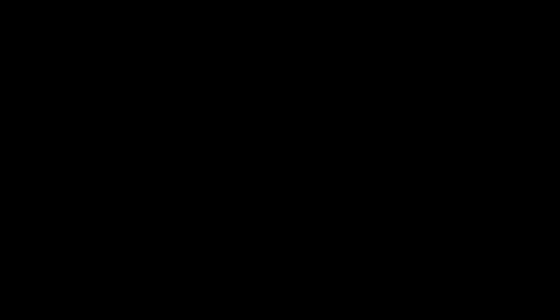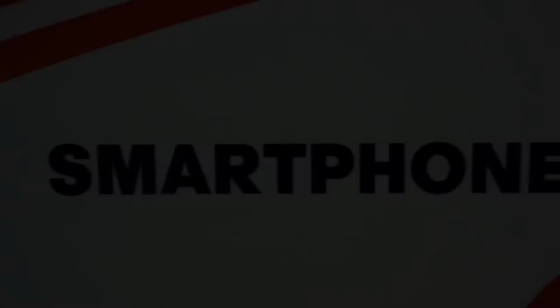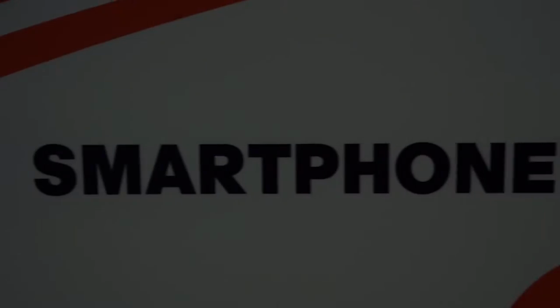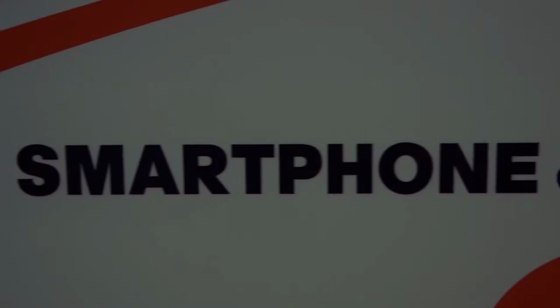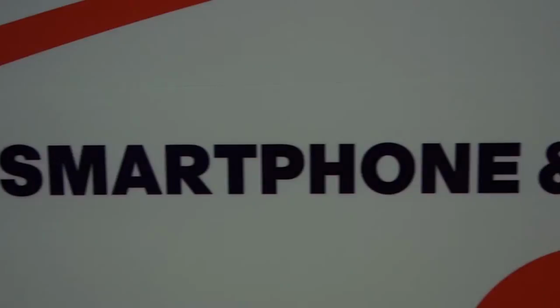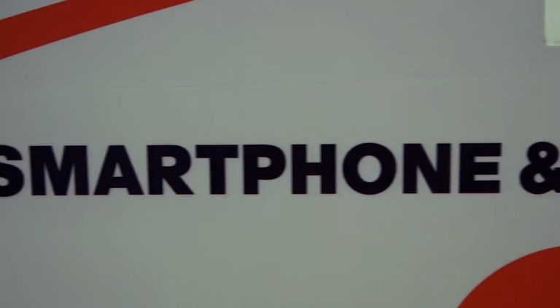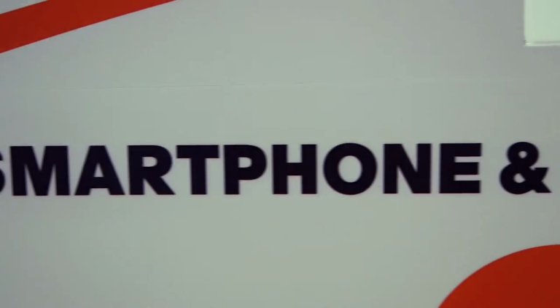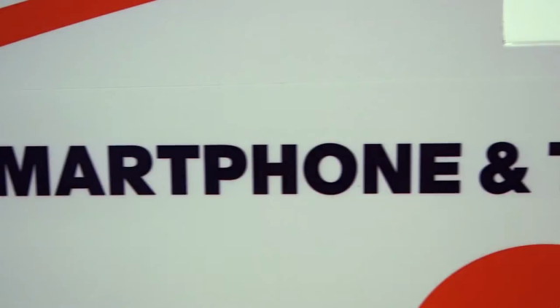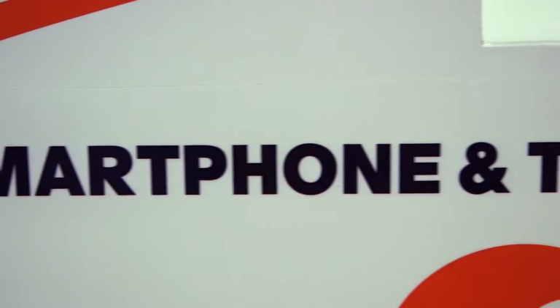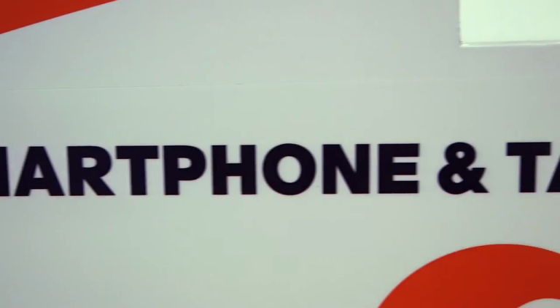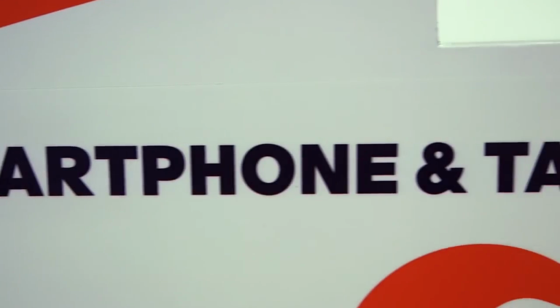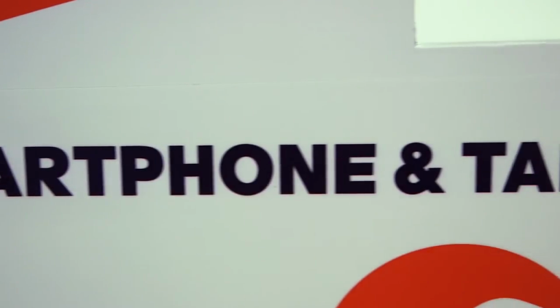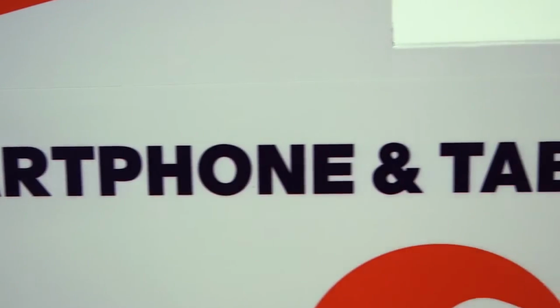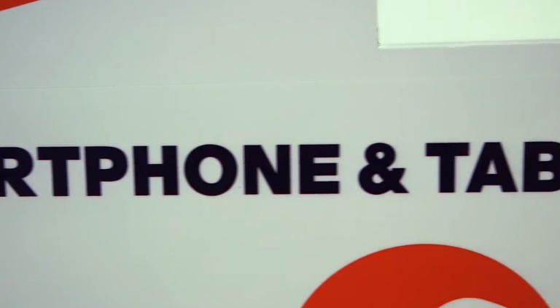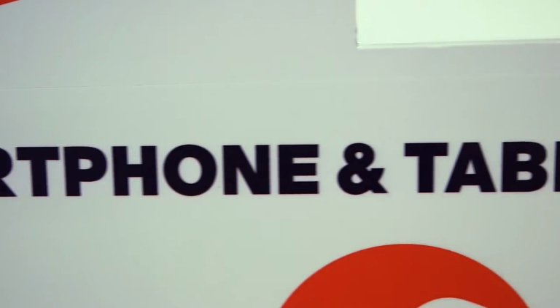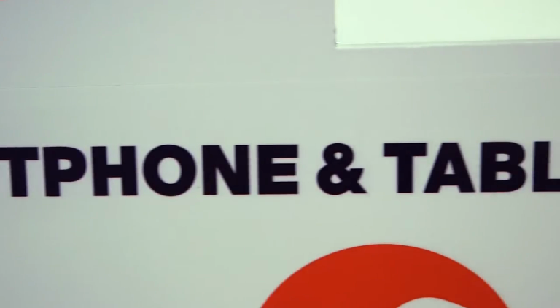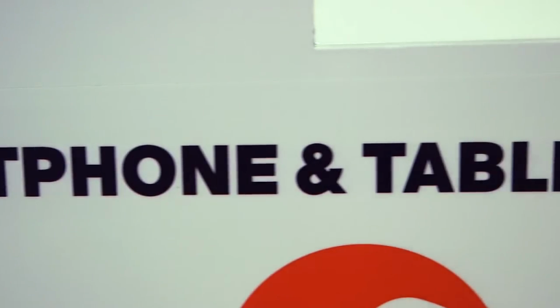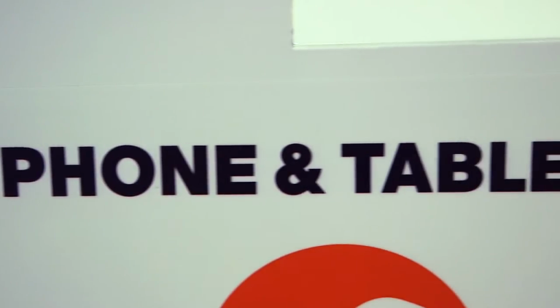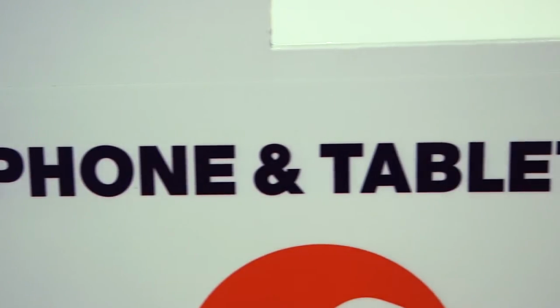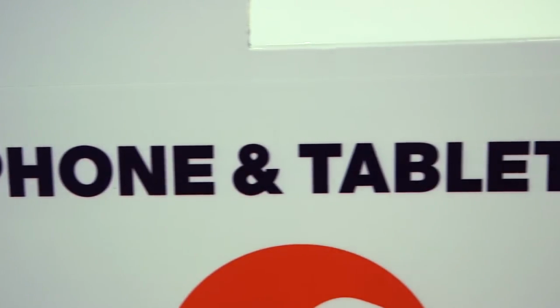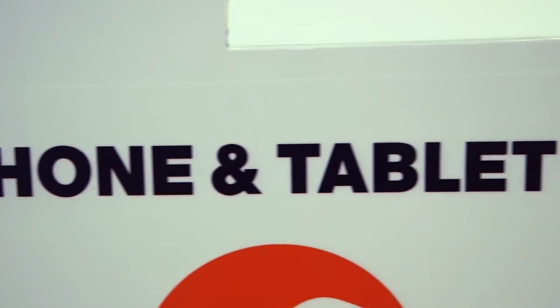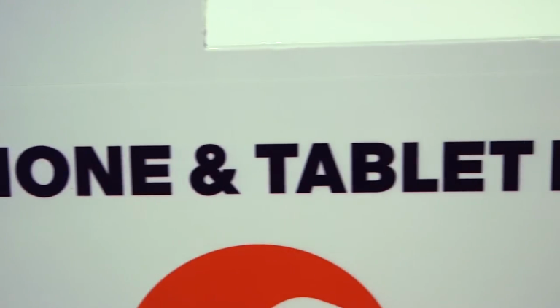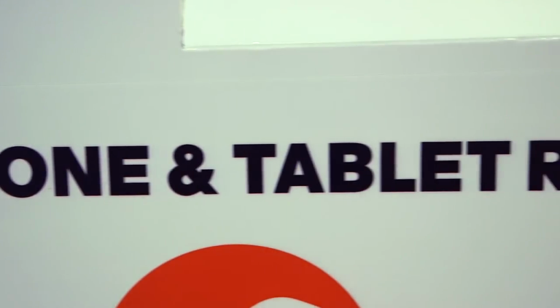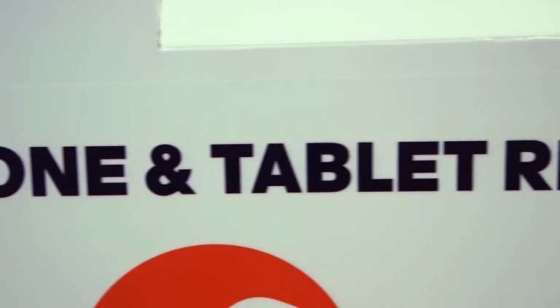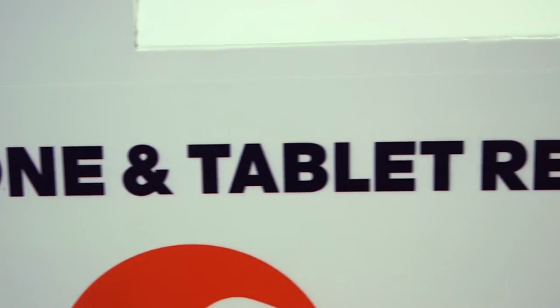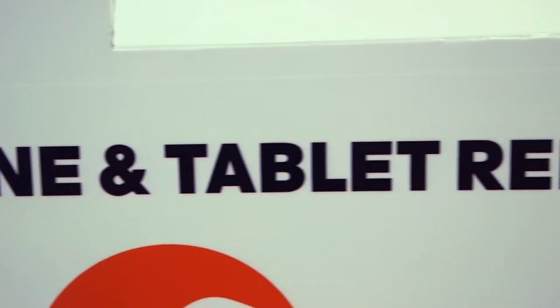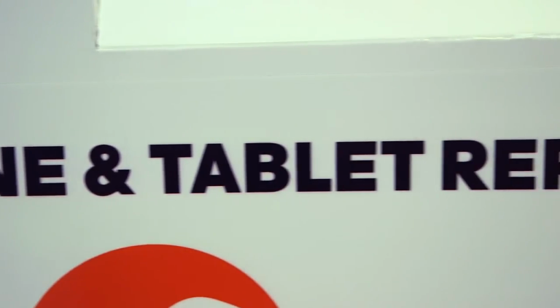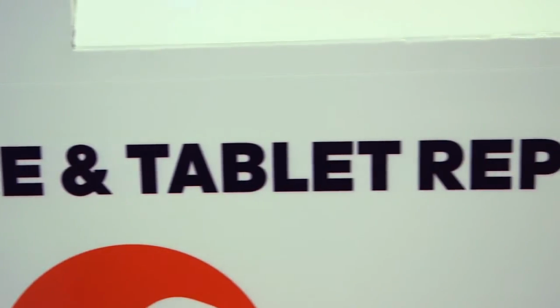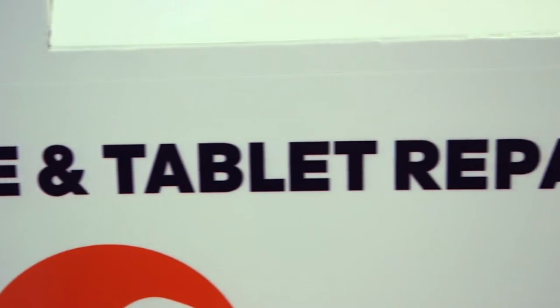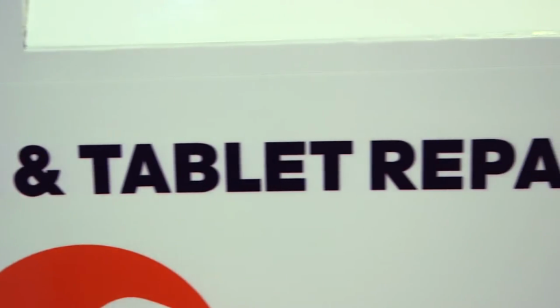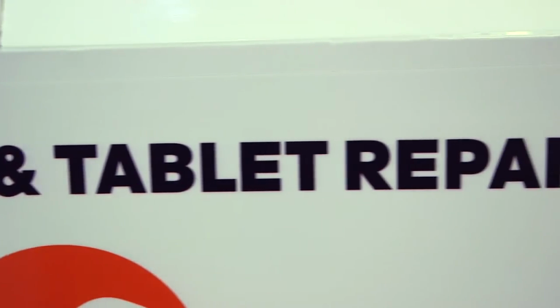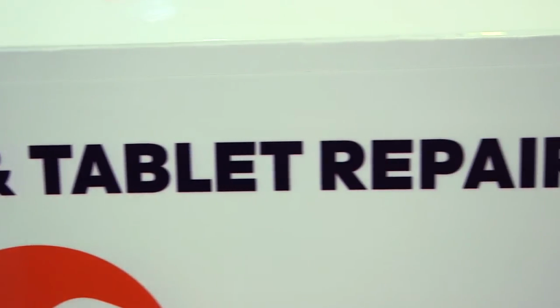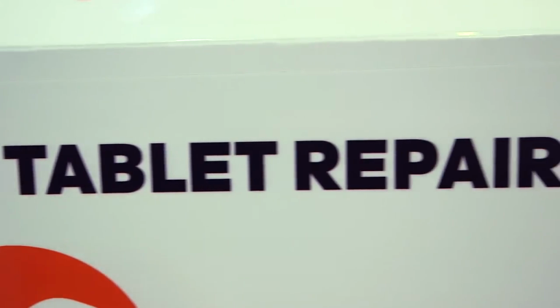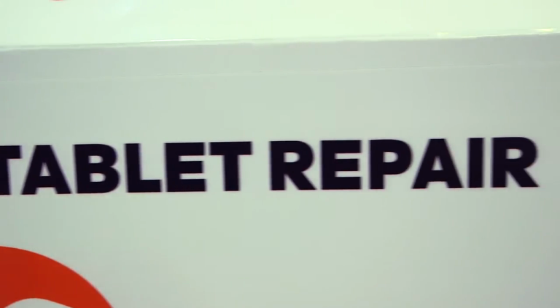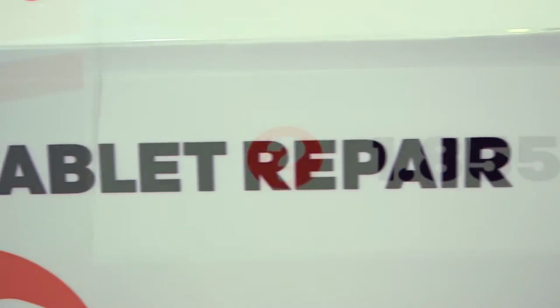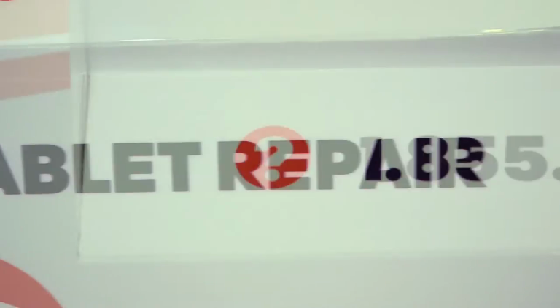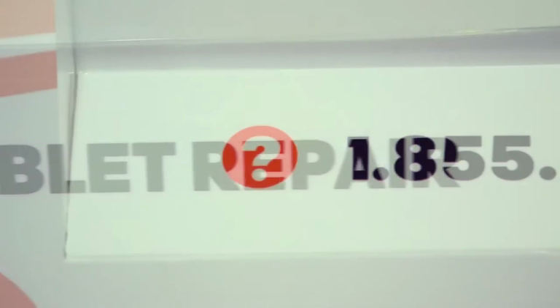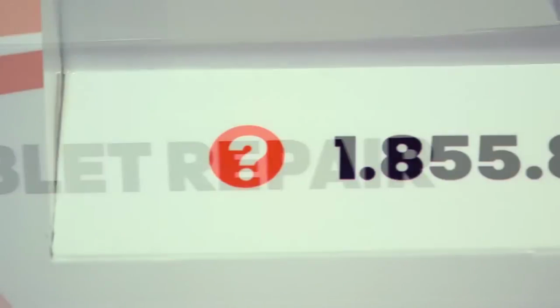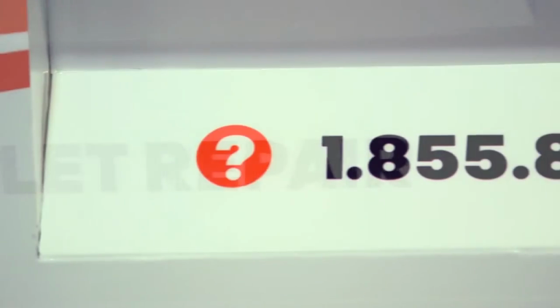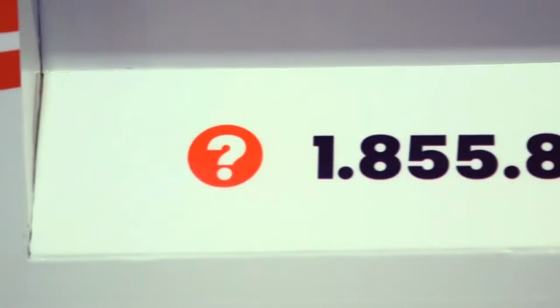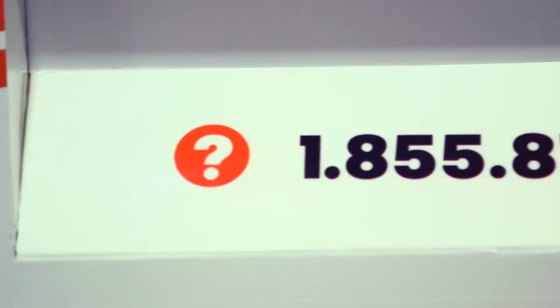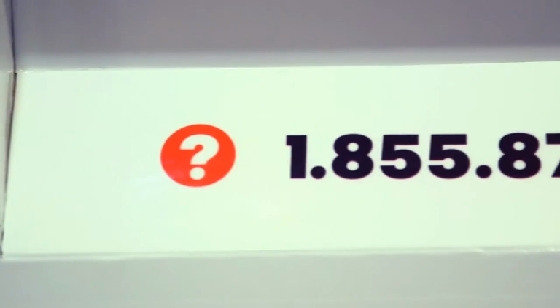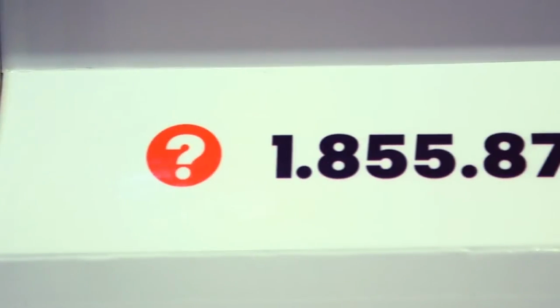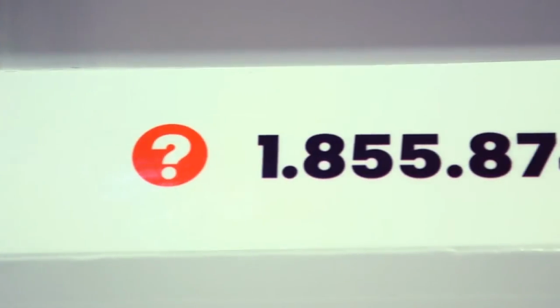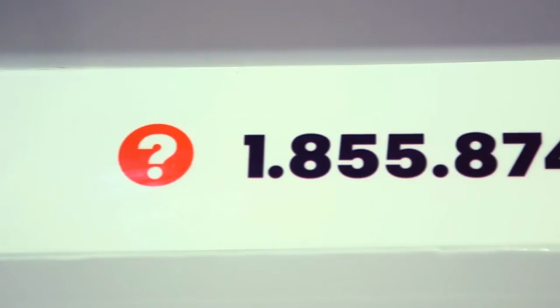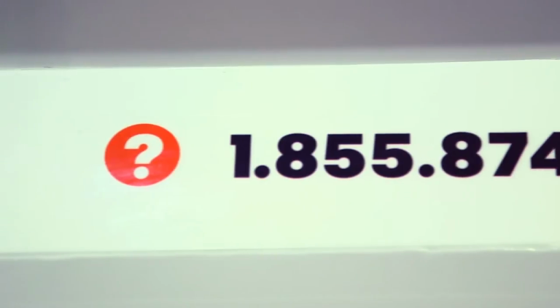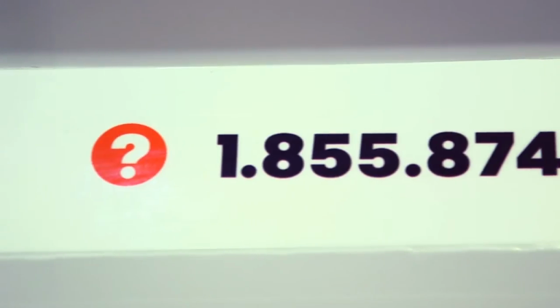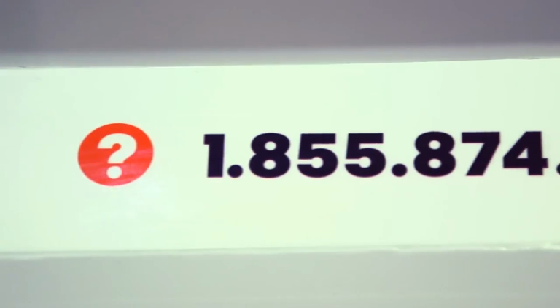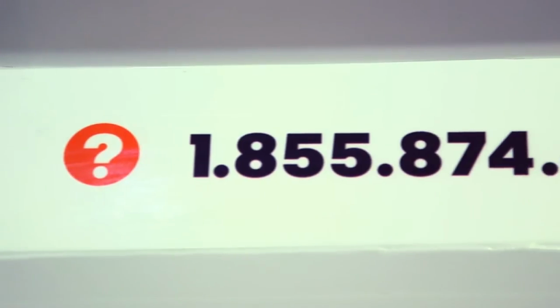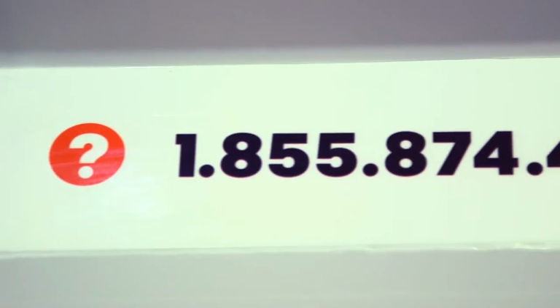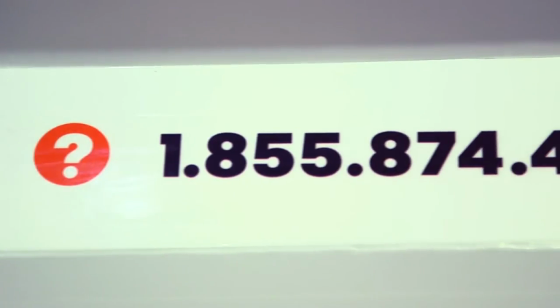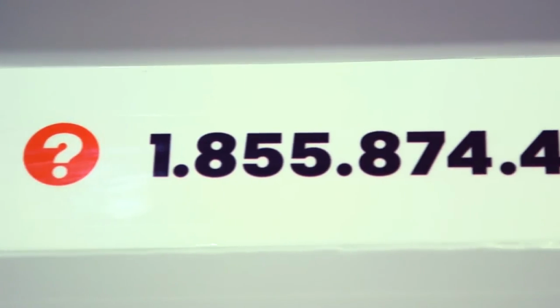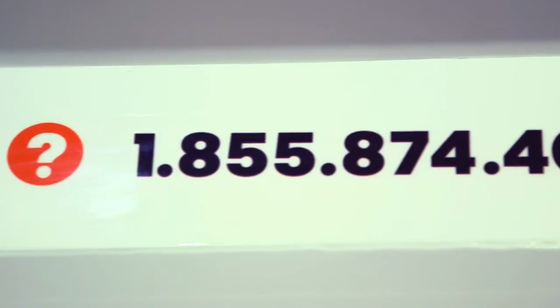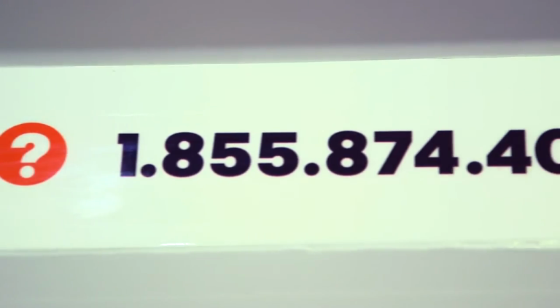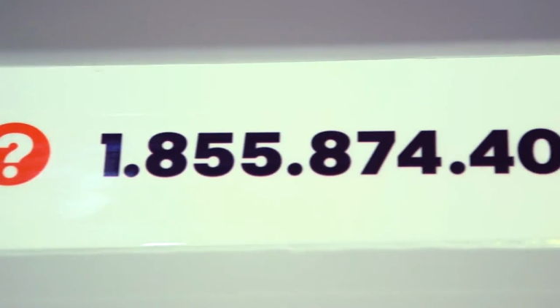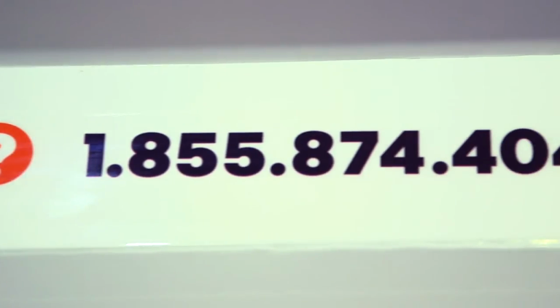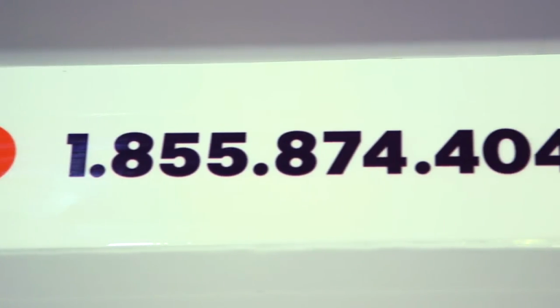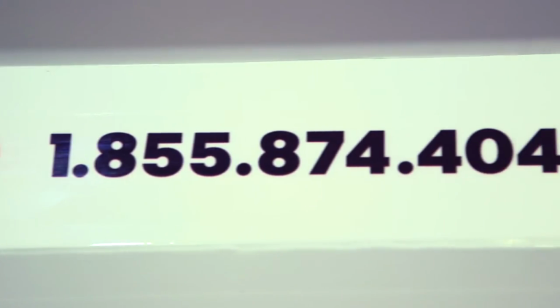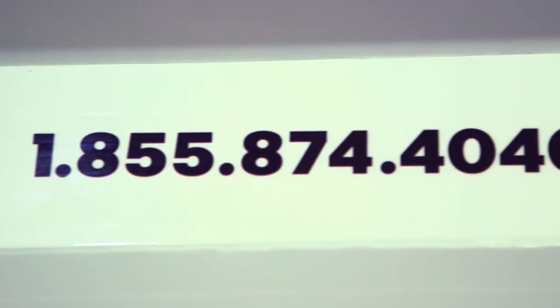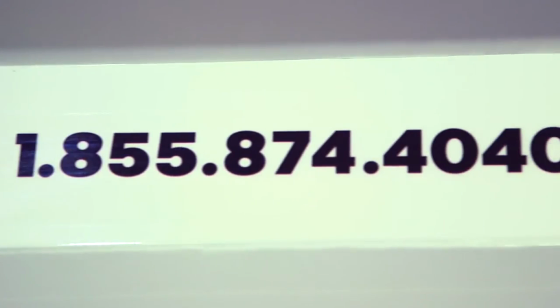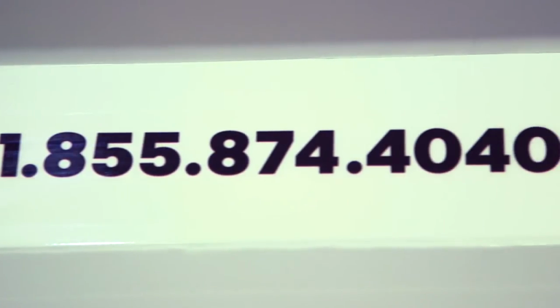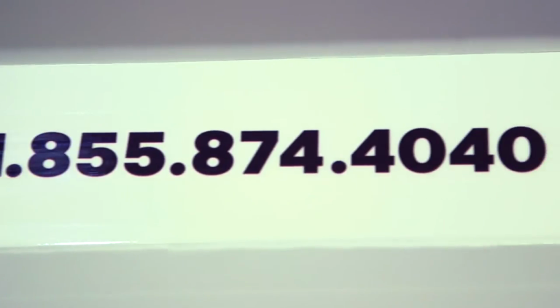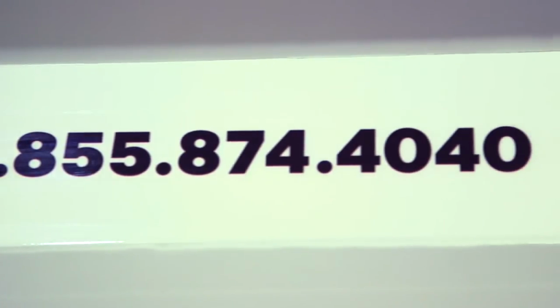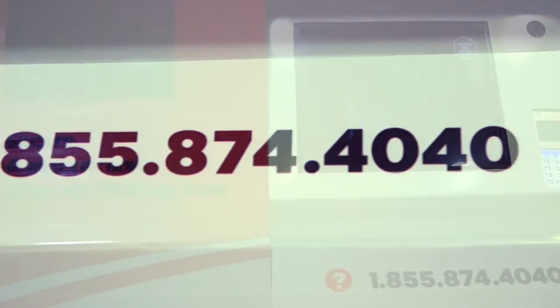Hey guys, Dave Glover here for Fox Paw. If you're confused, don't be. It couldn't be easier to get your phone, tablet, reader, or other smart device fixed.